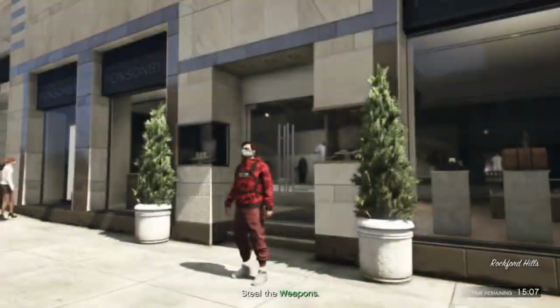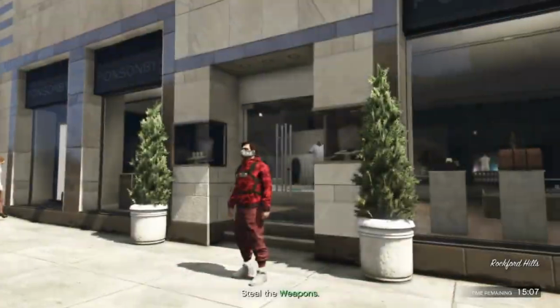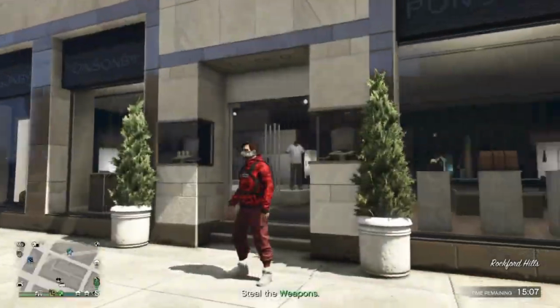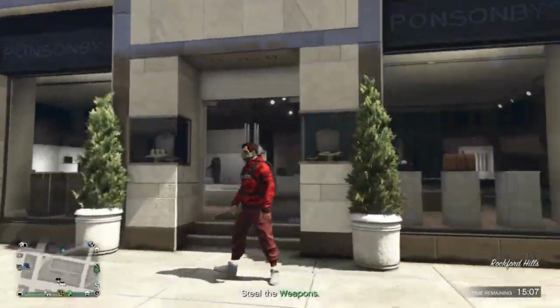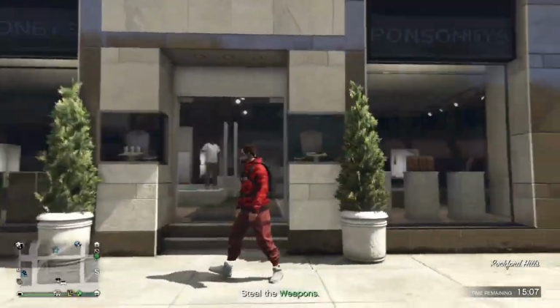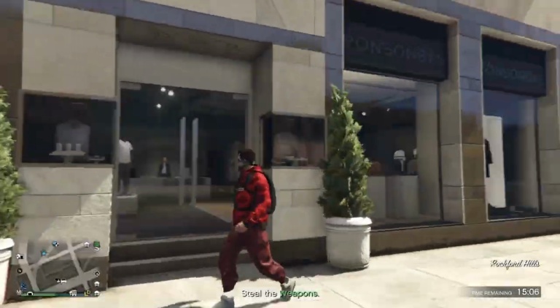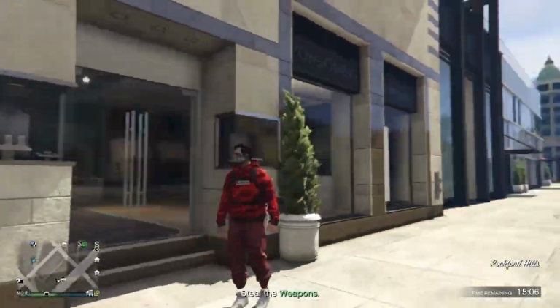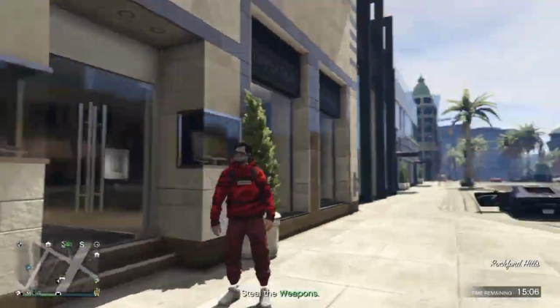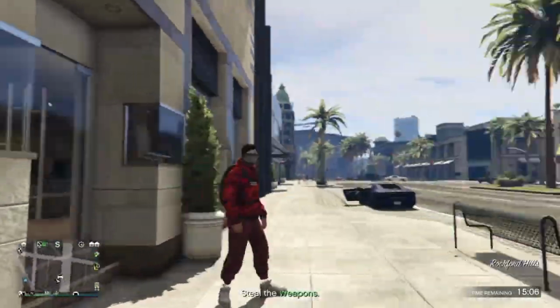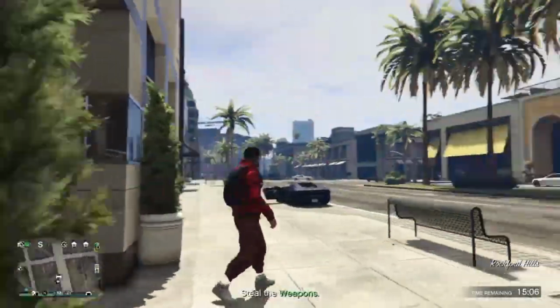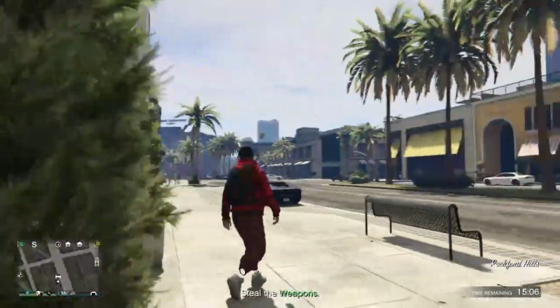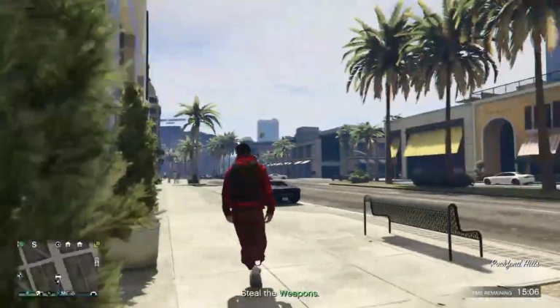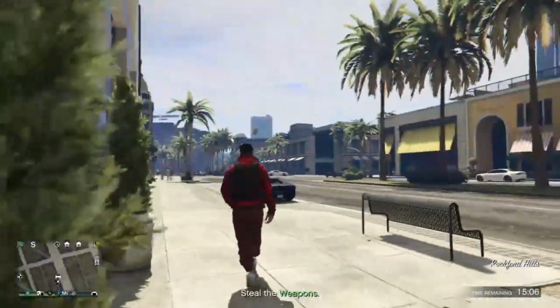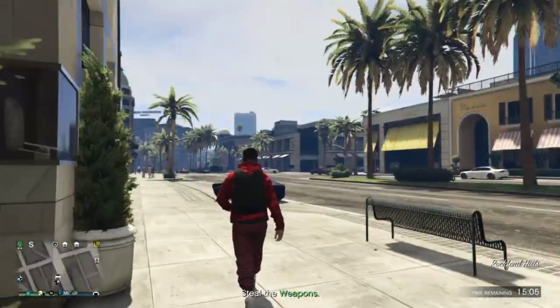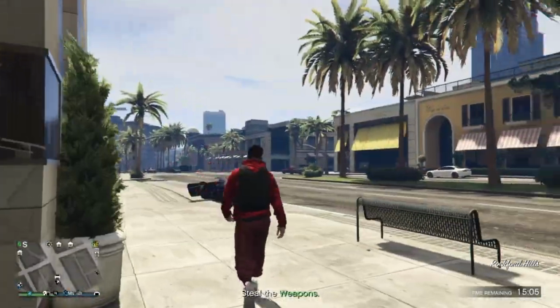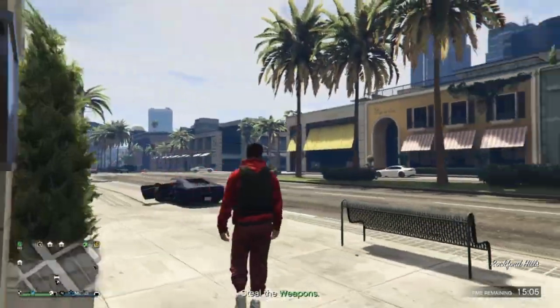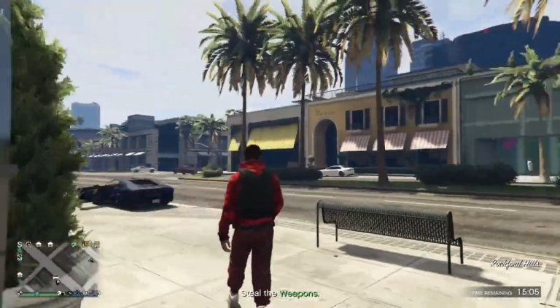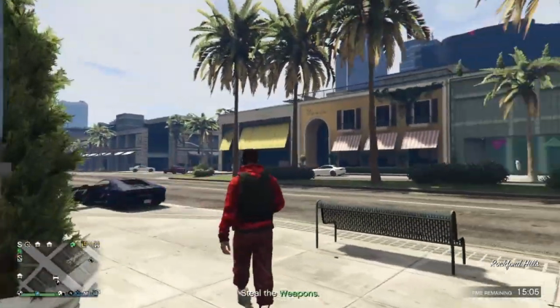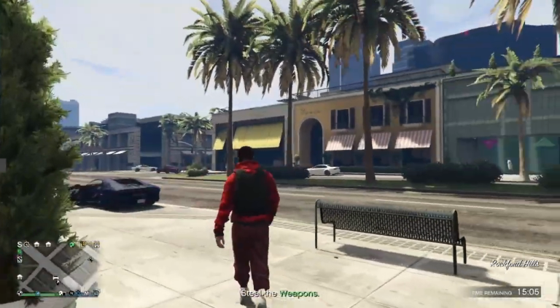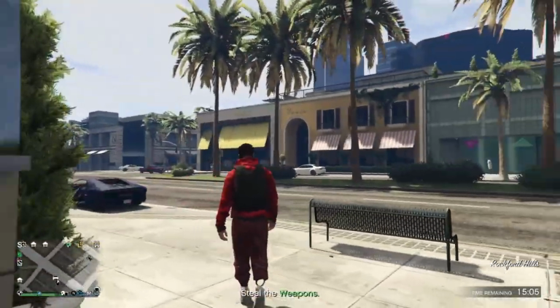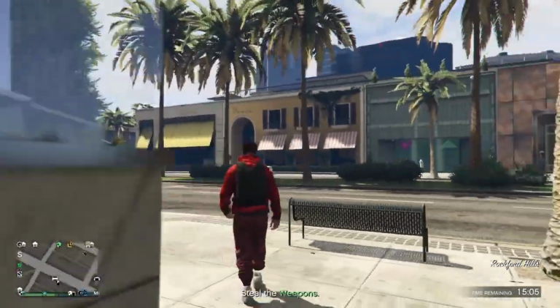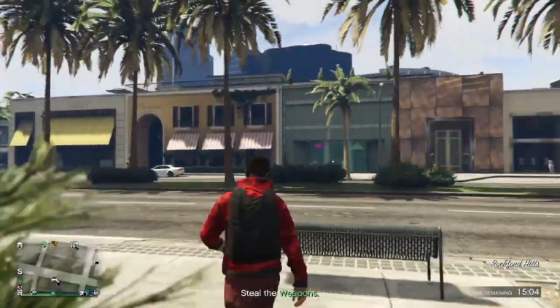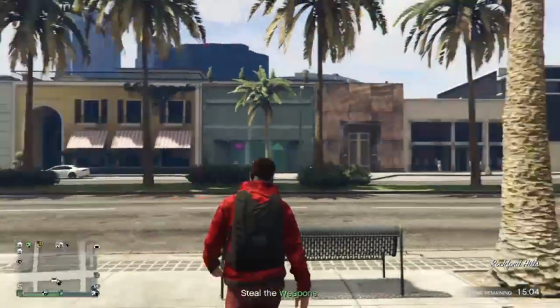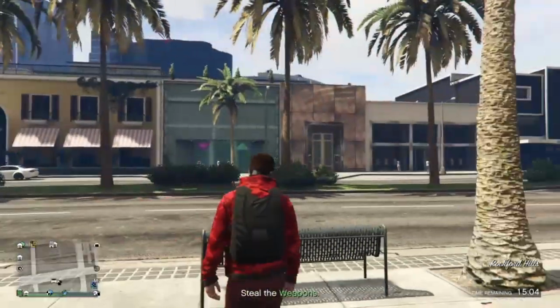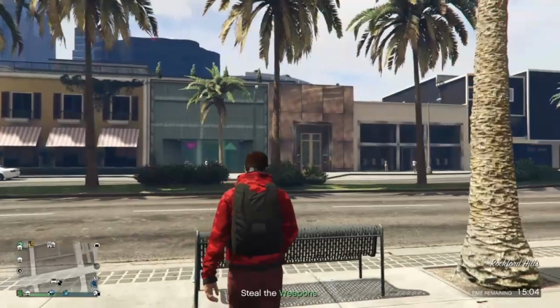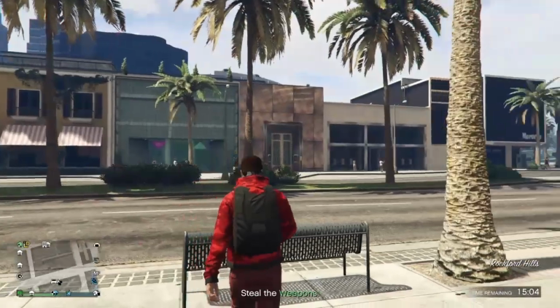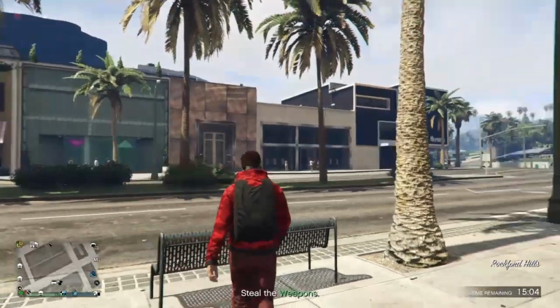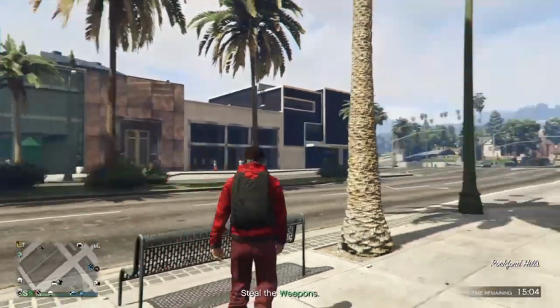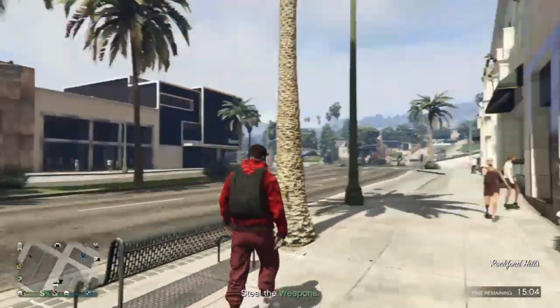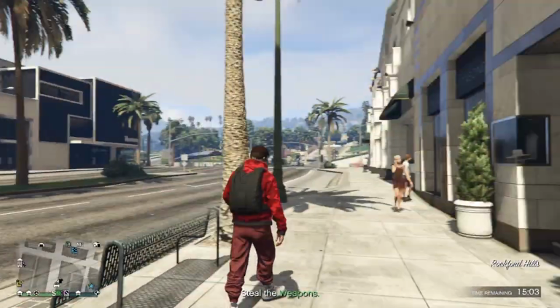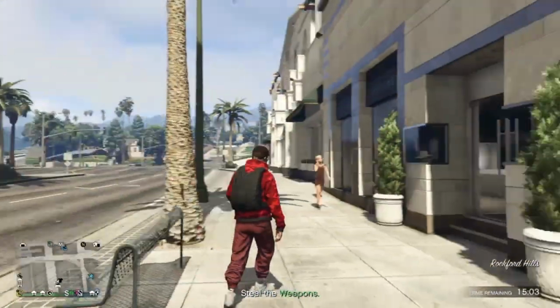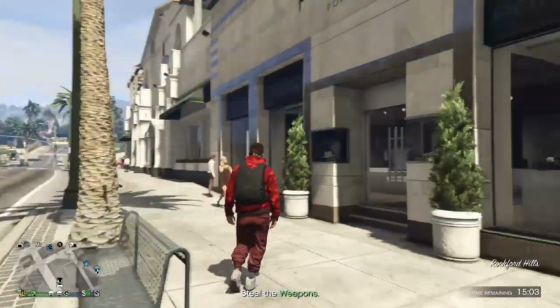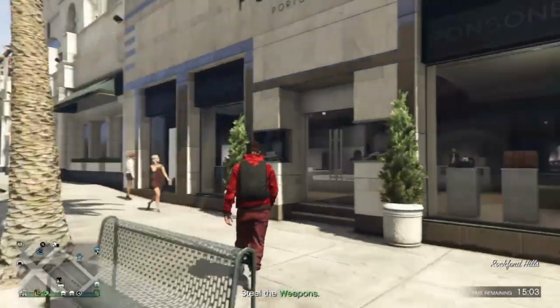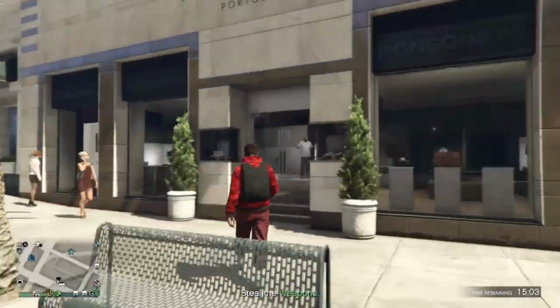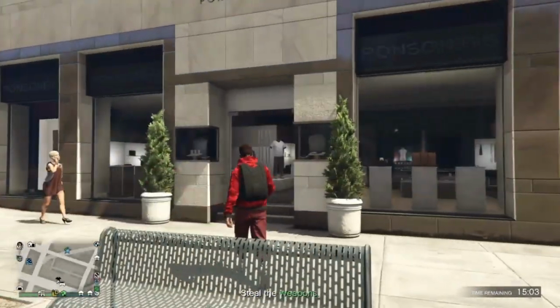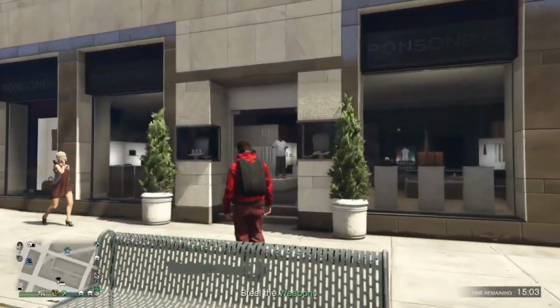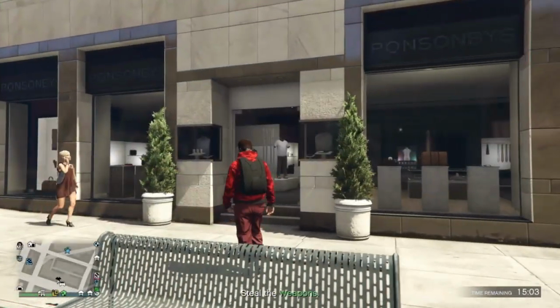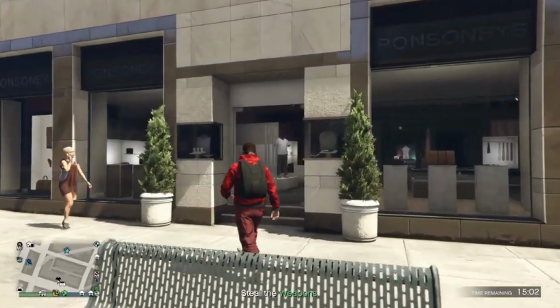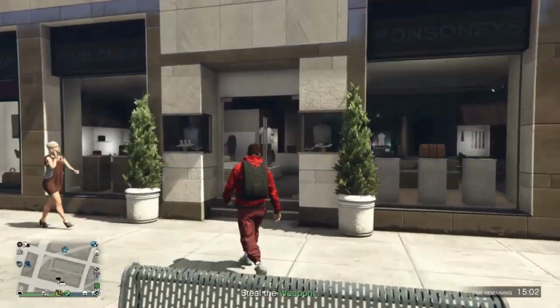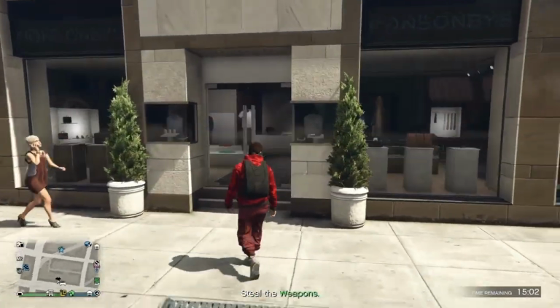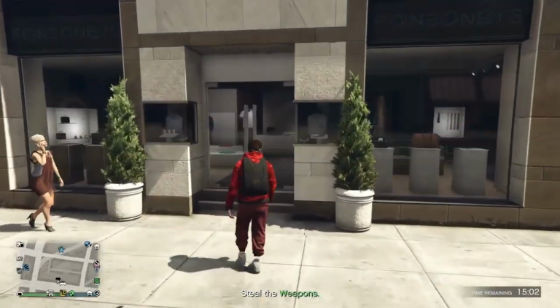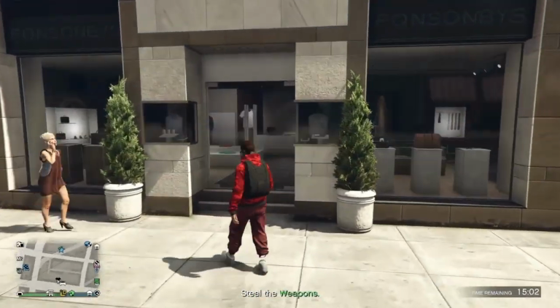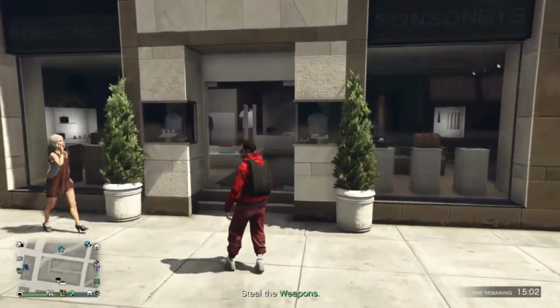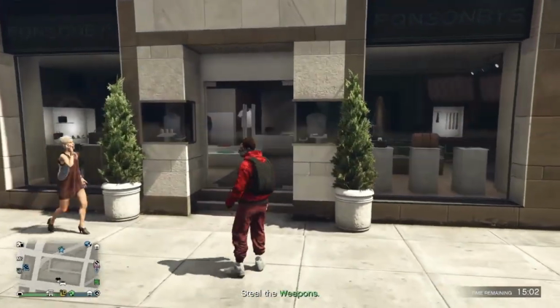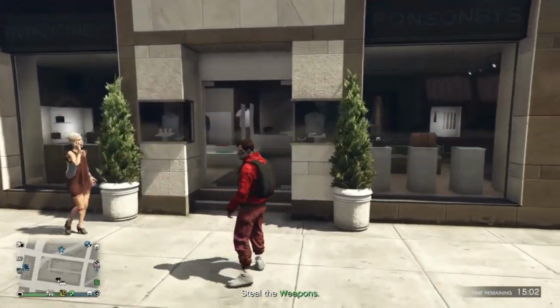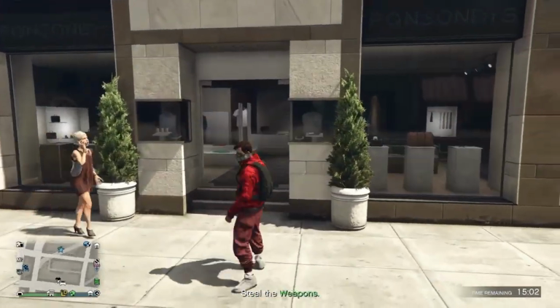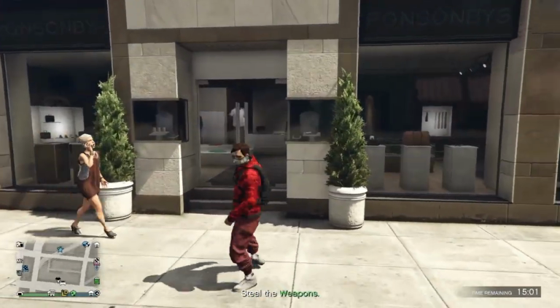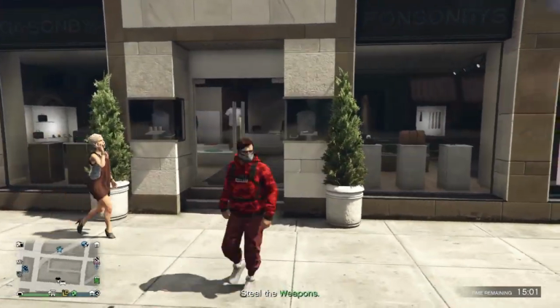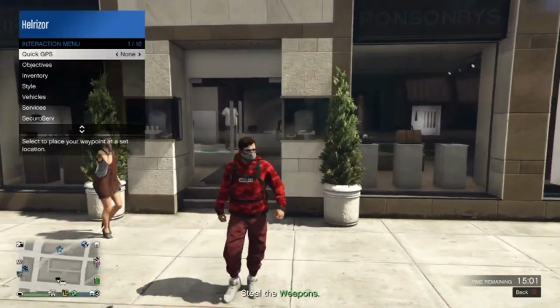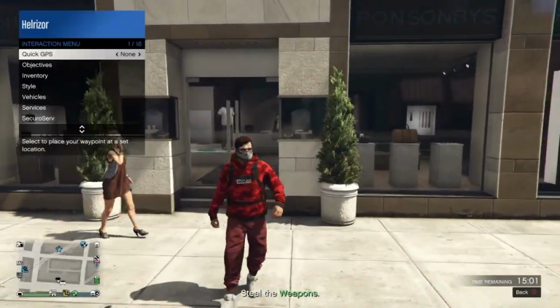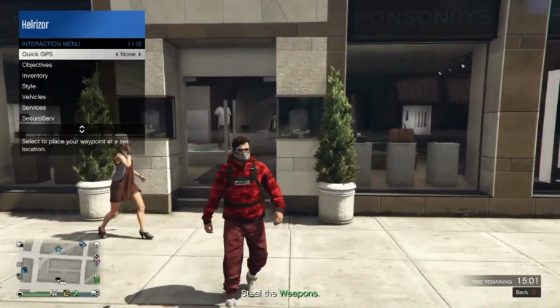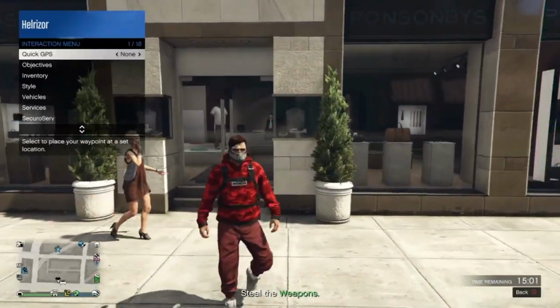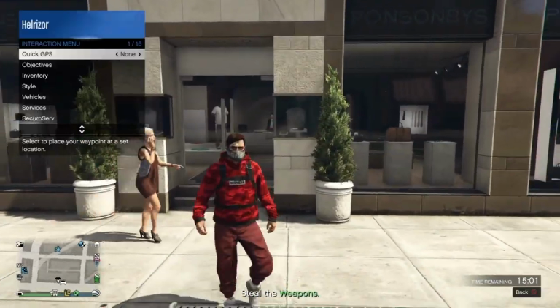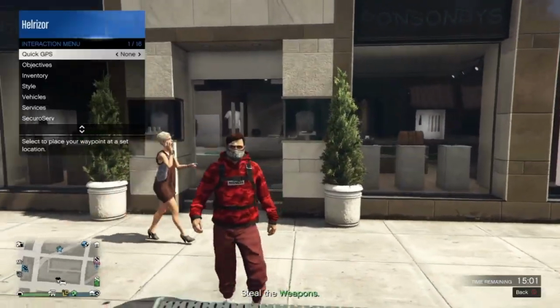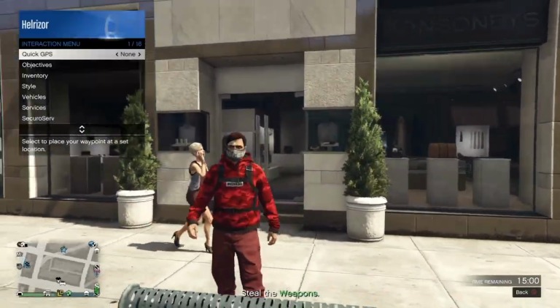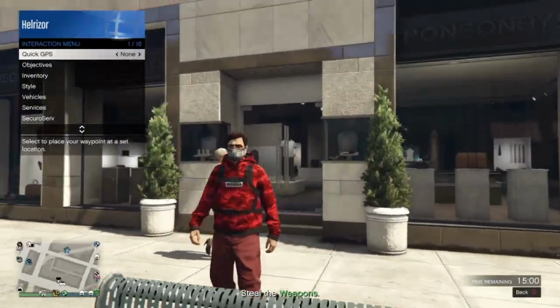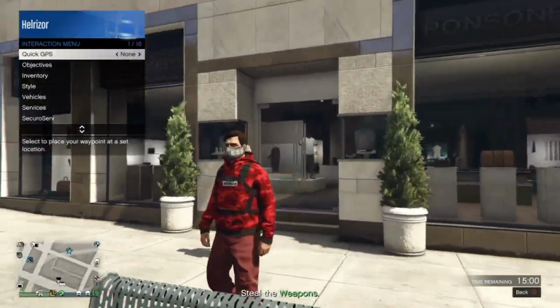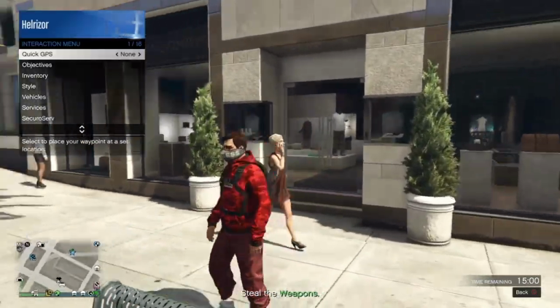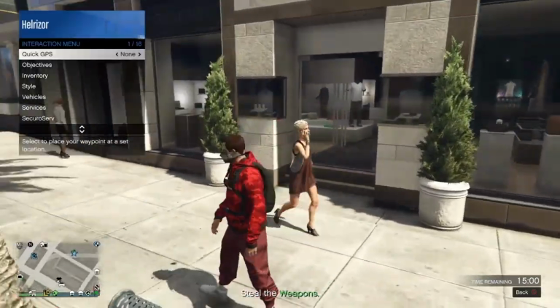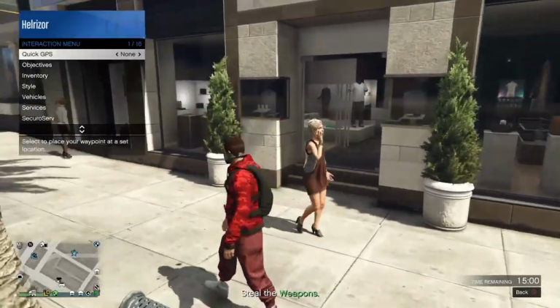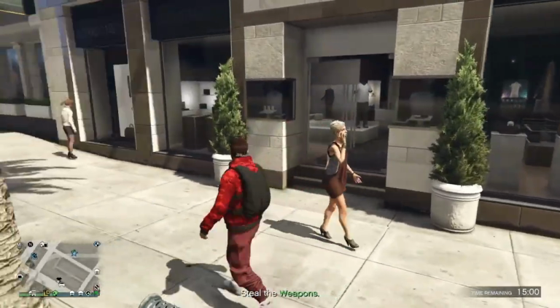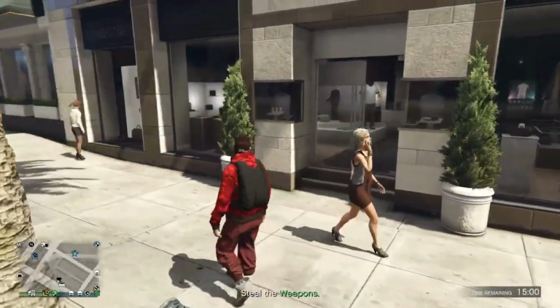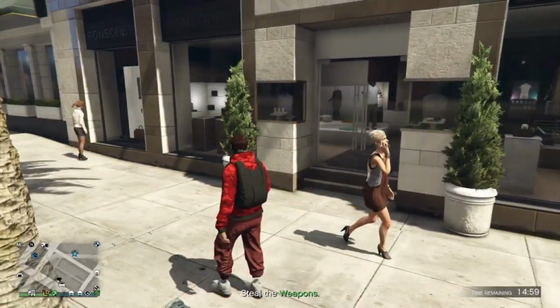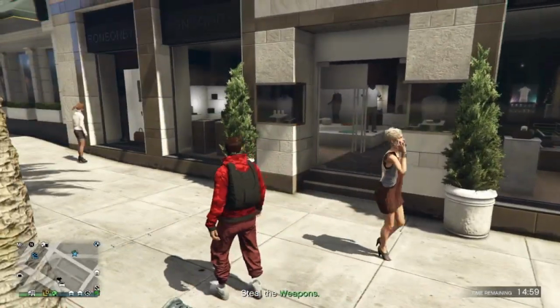Pretty much what you're gonna do is come to this clothing store here — this is what it looks like right here. So once you're here, just go ahead and start up a CEO.